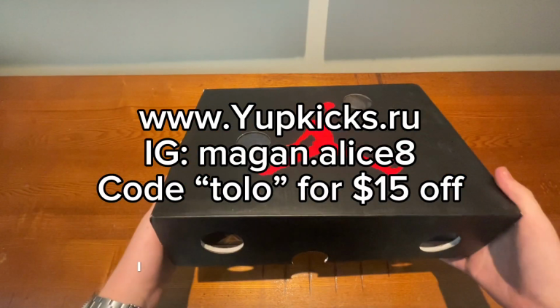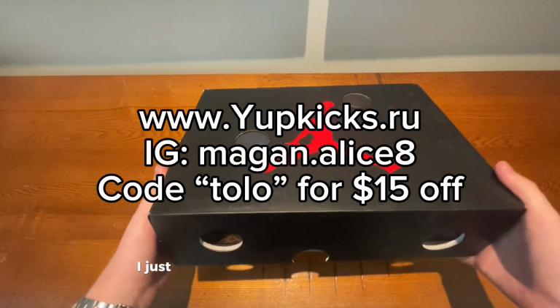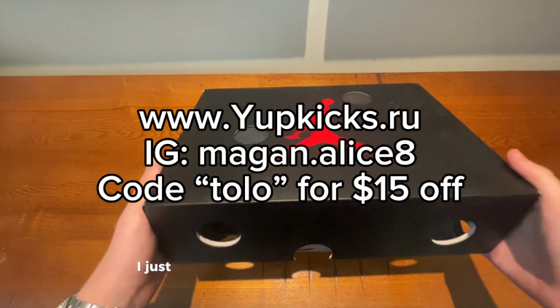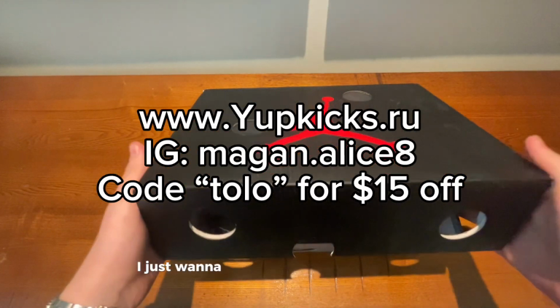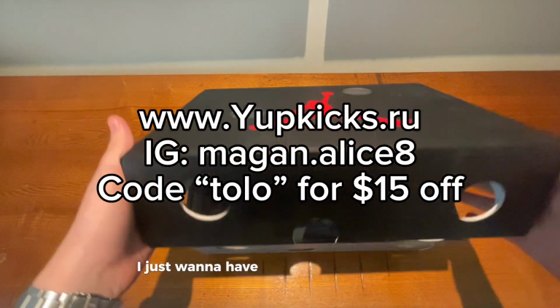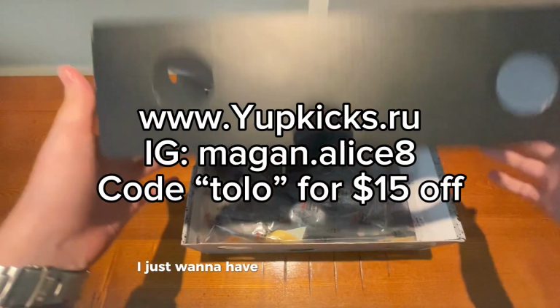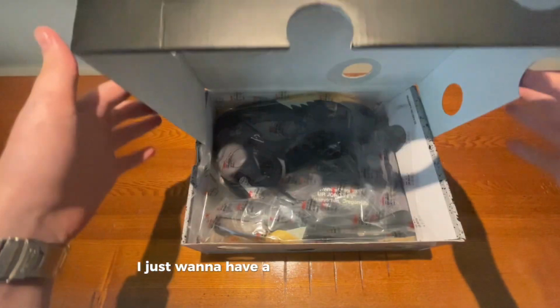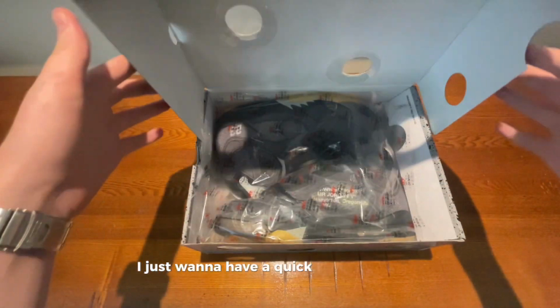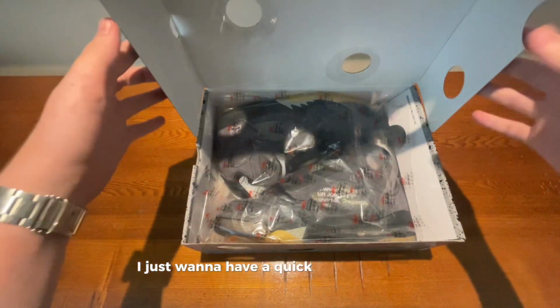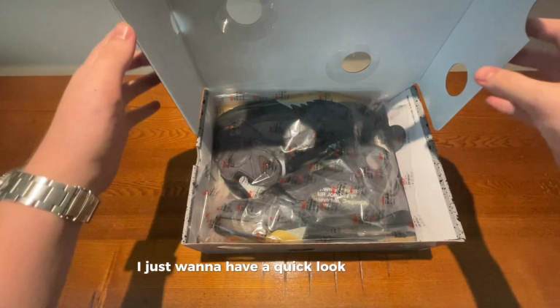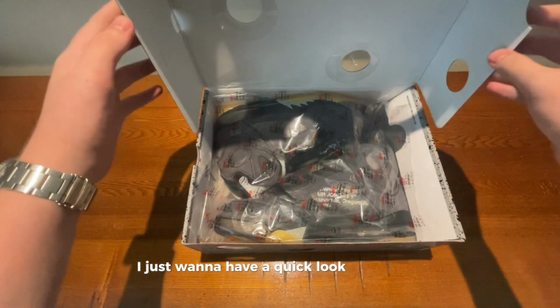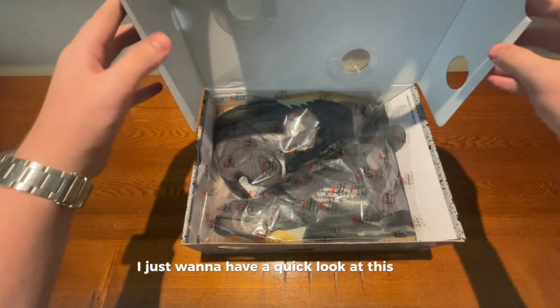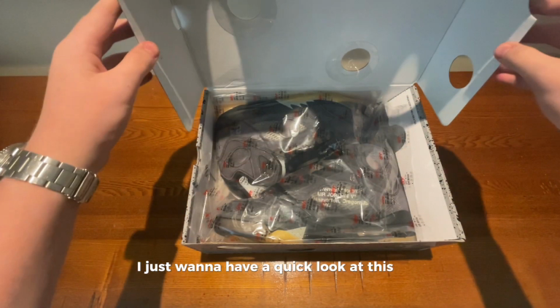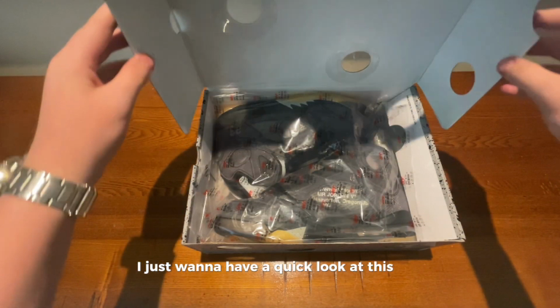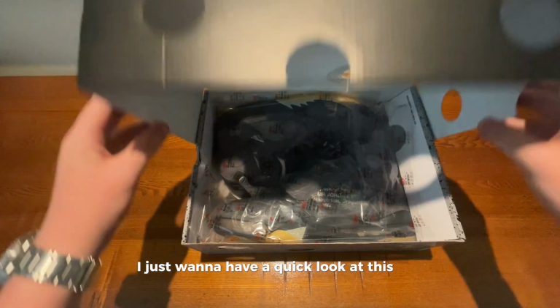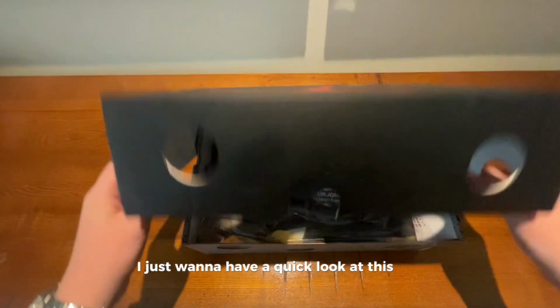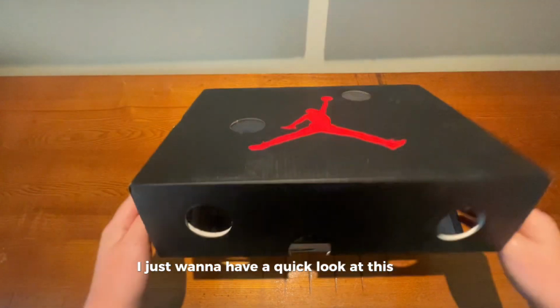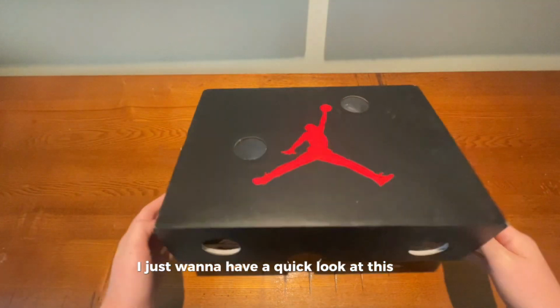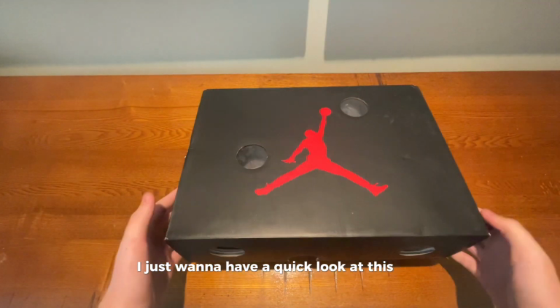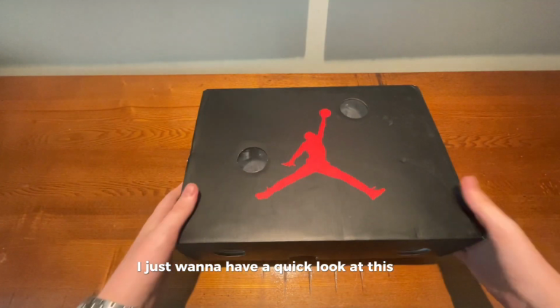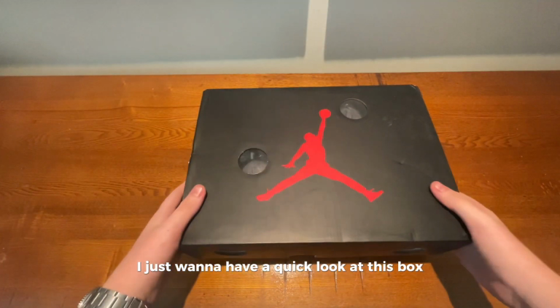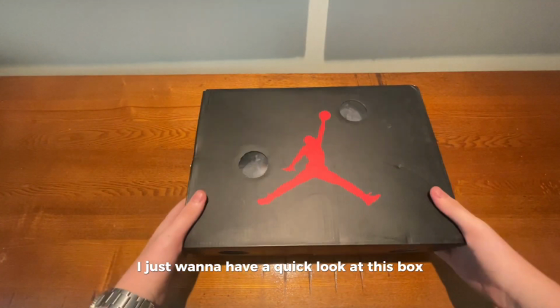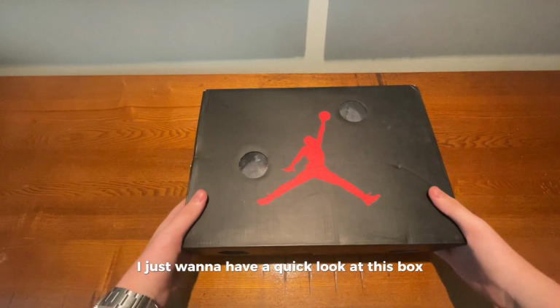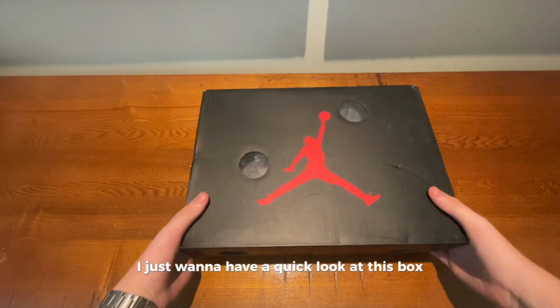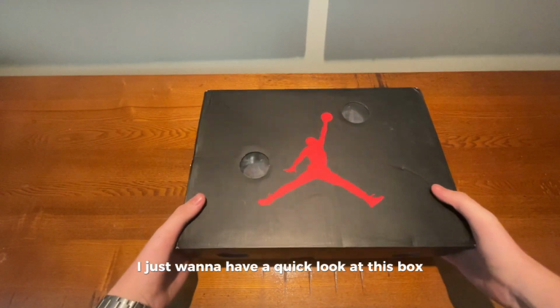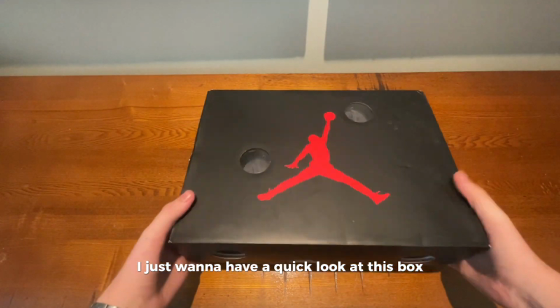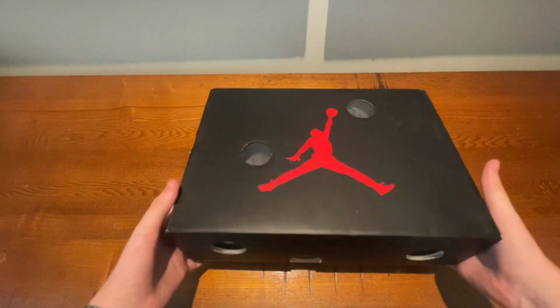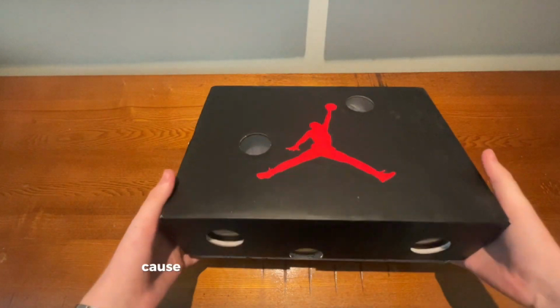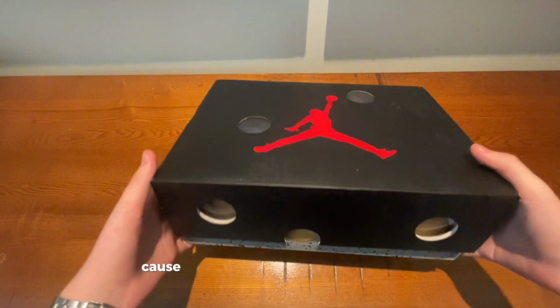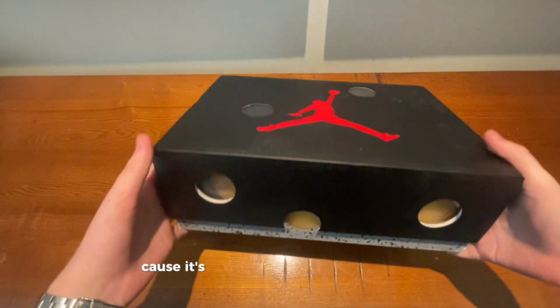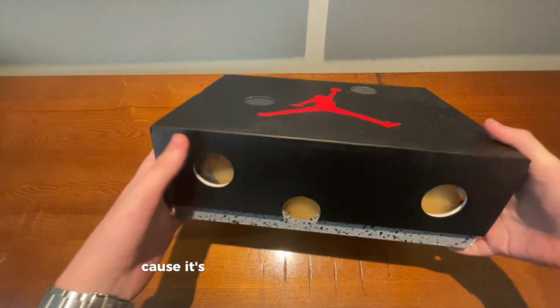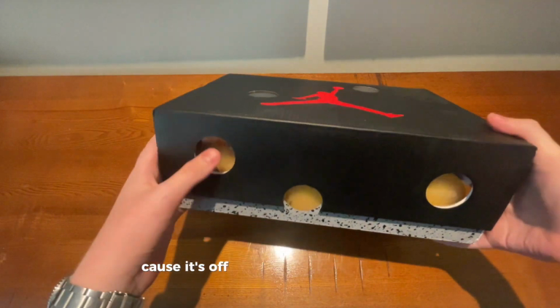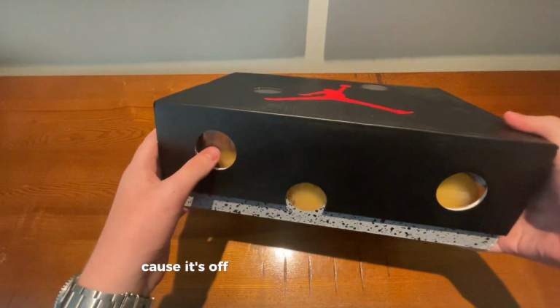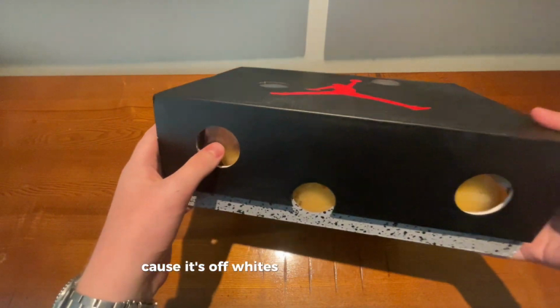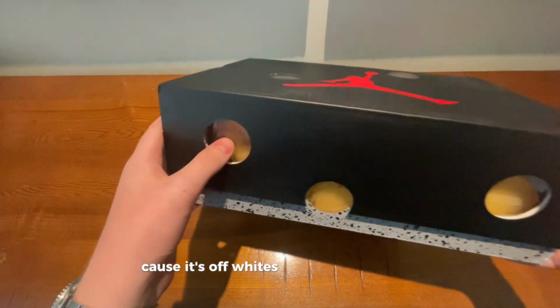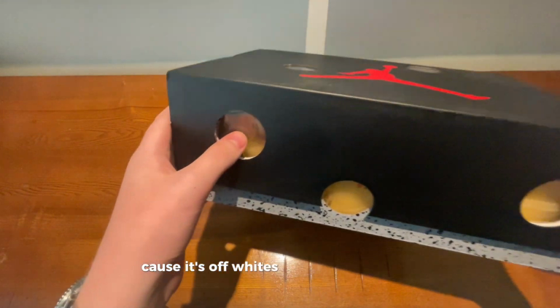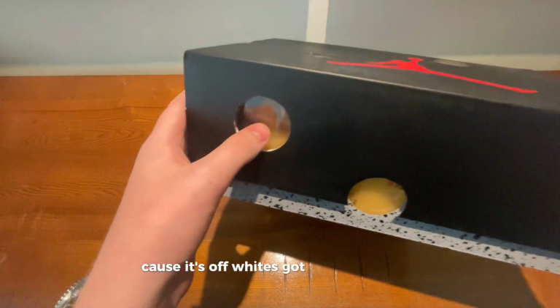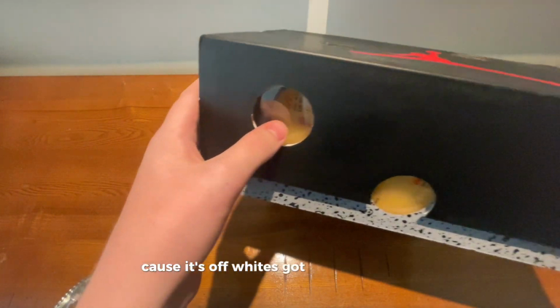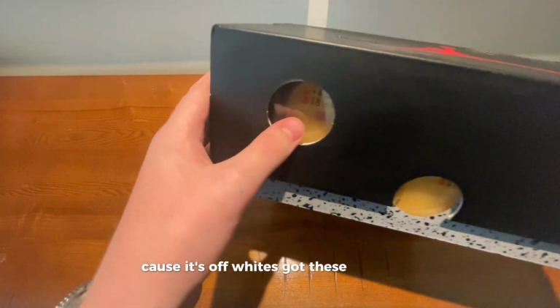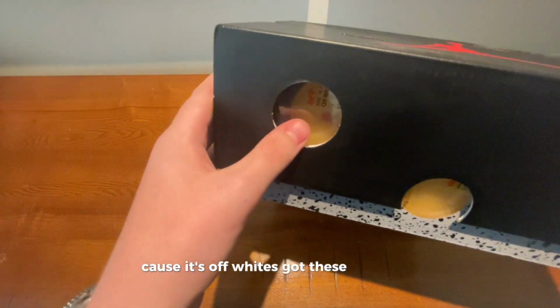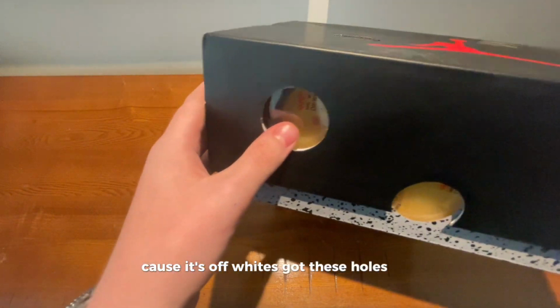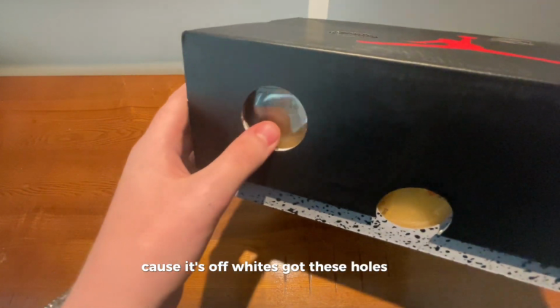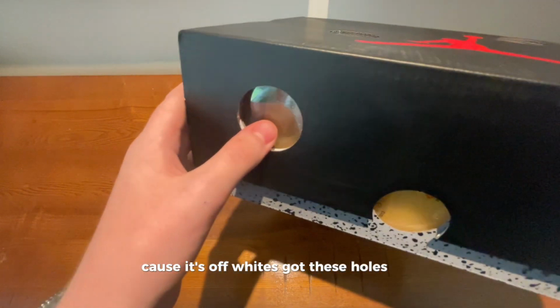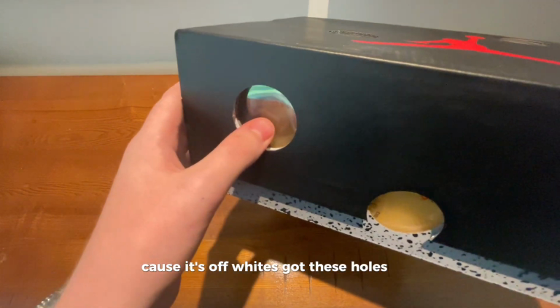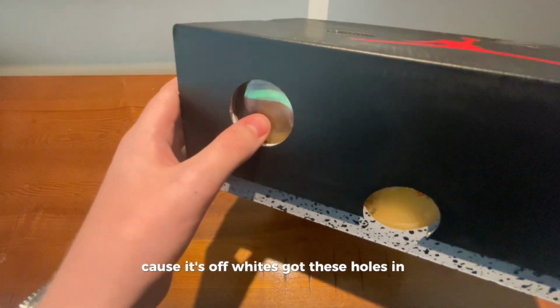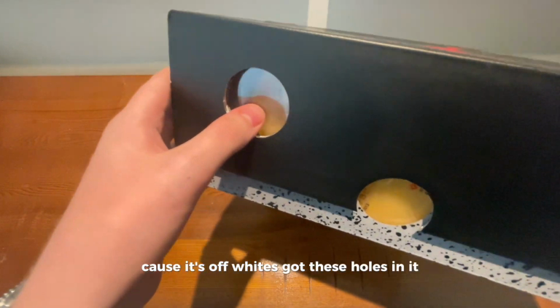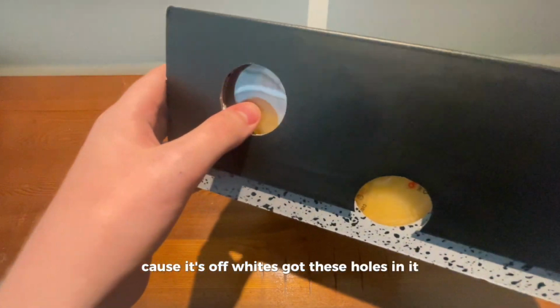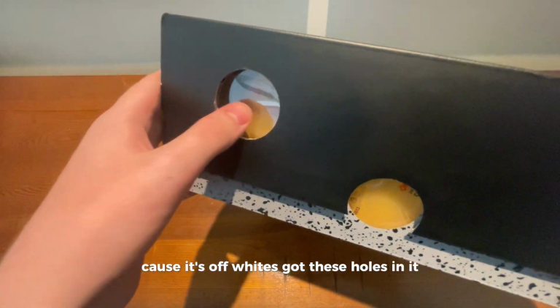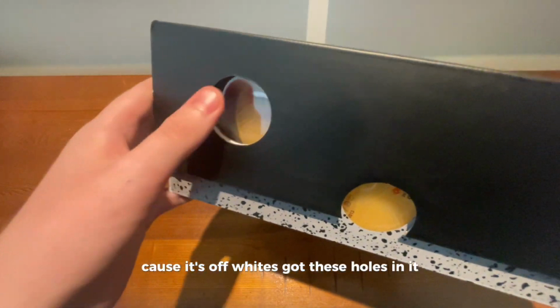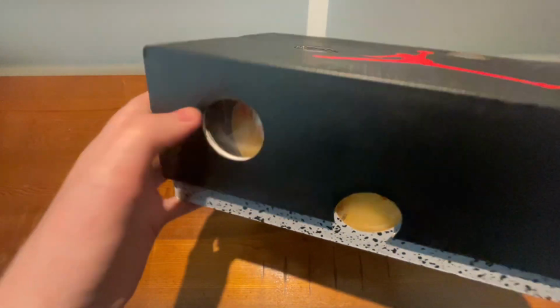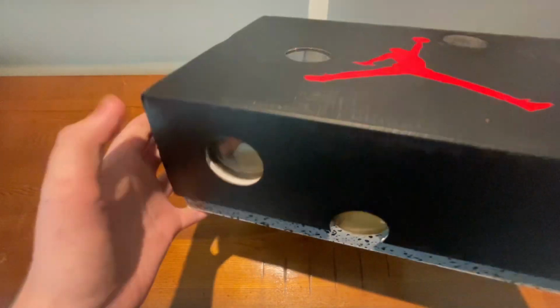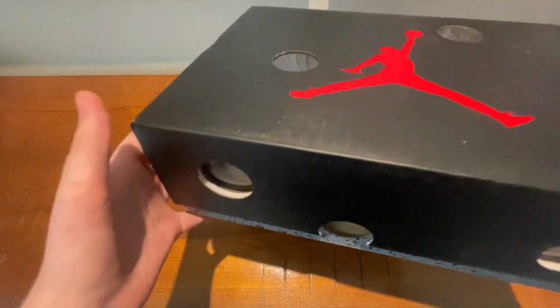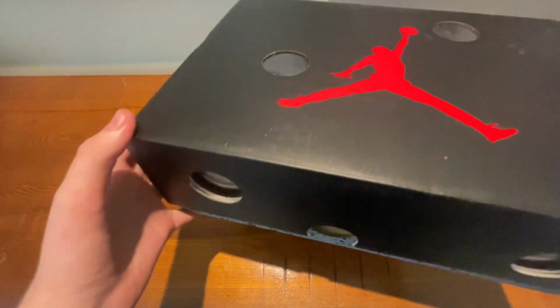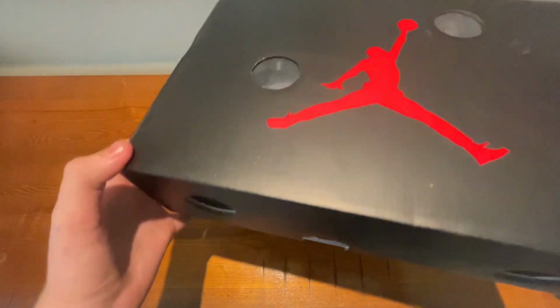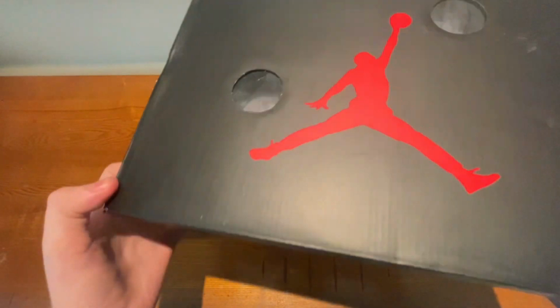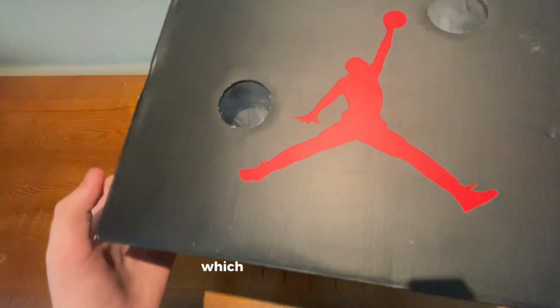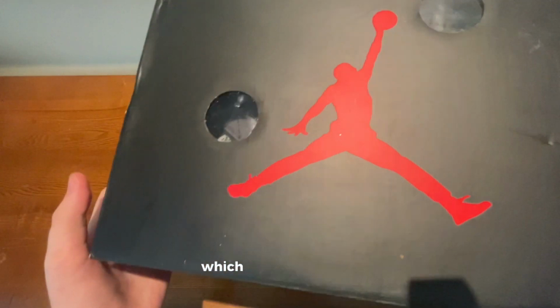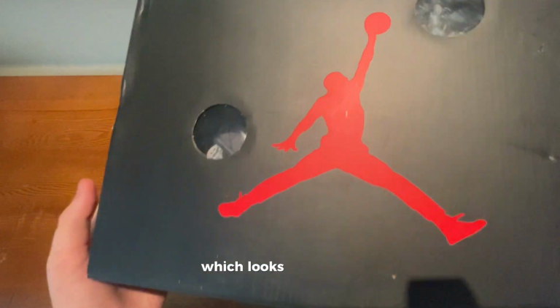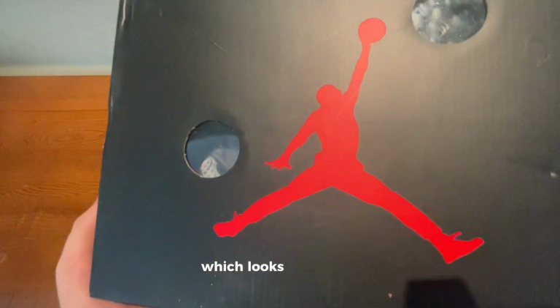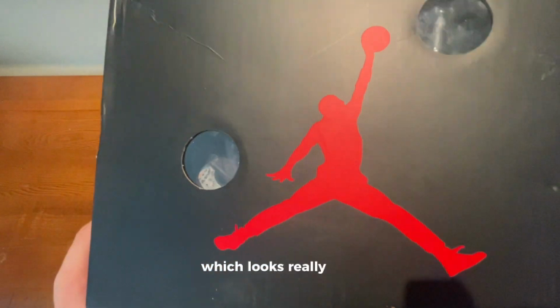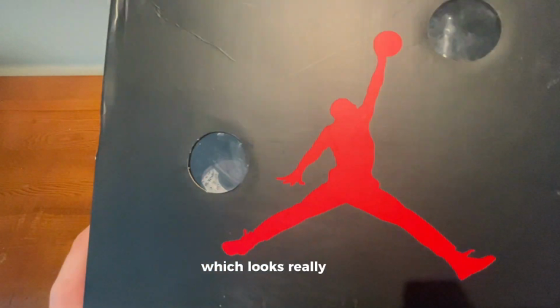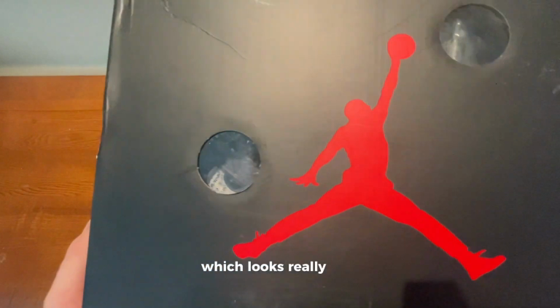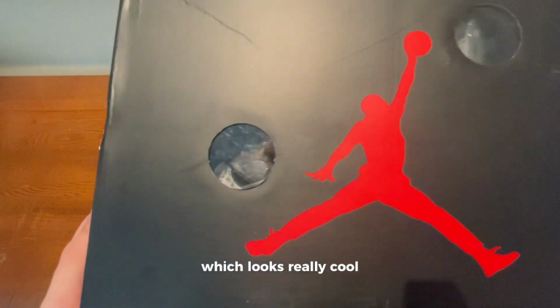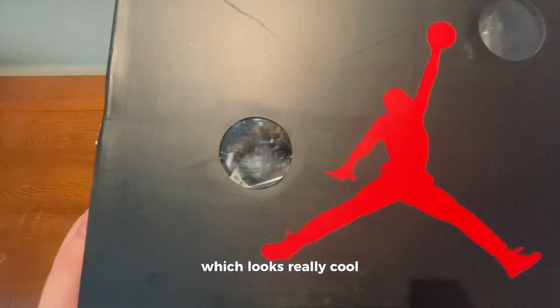I just want to have a quick look at this box. Because it's Off-White, it's got these holes in it, which looks really cool.